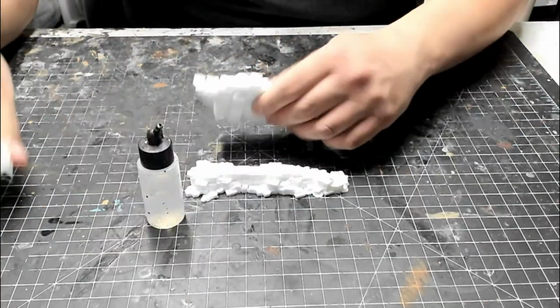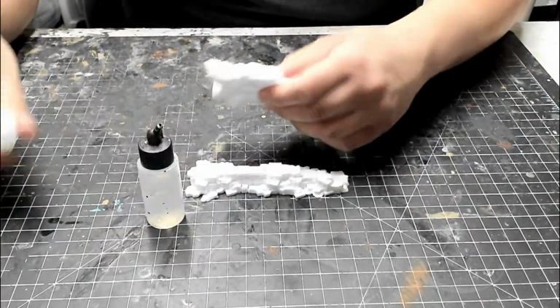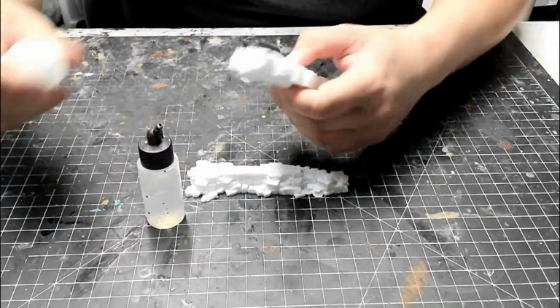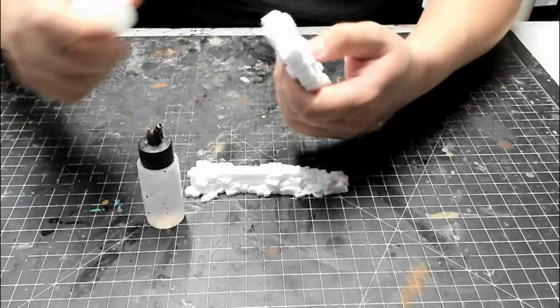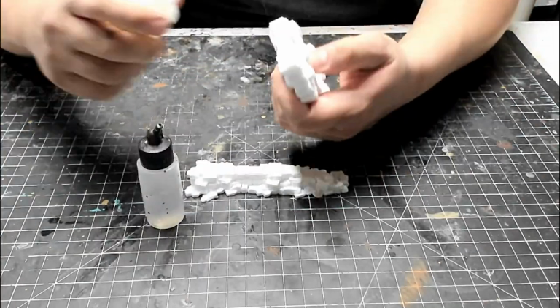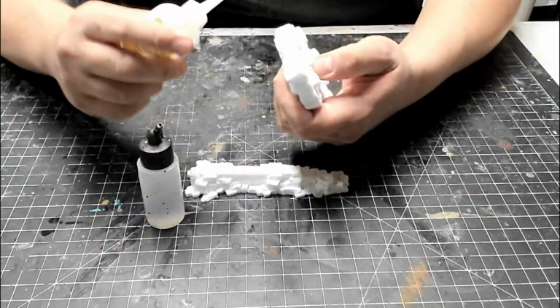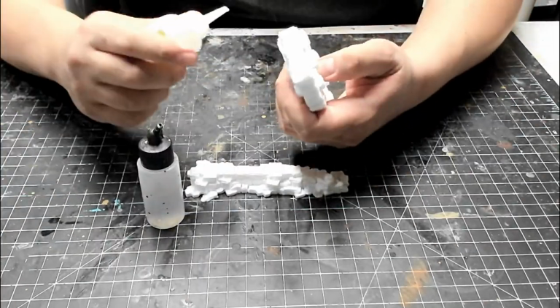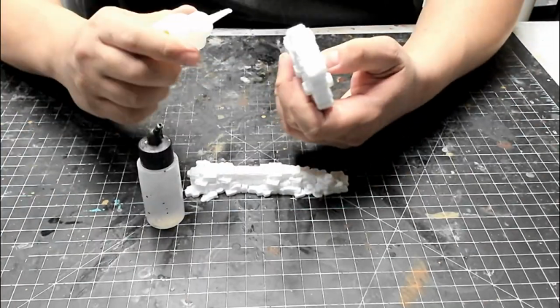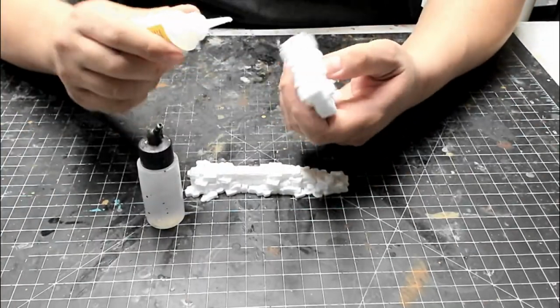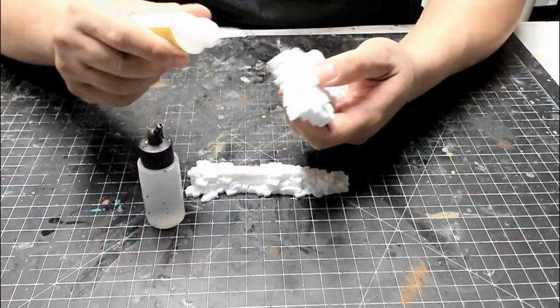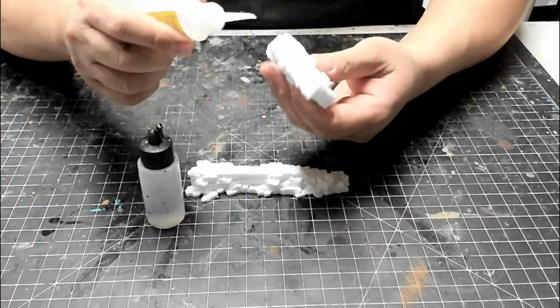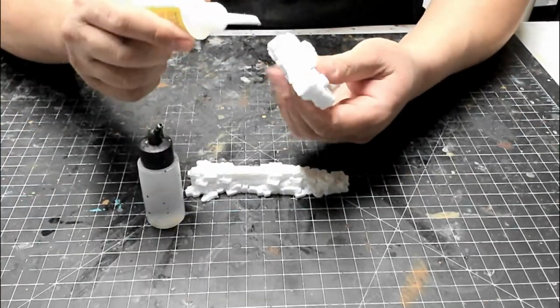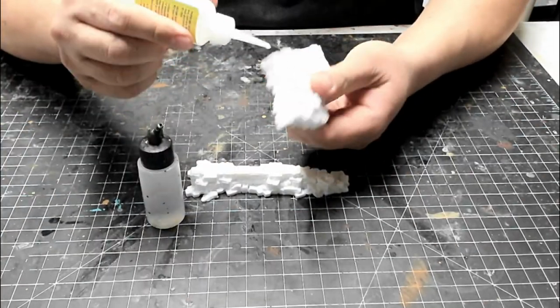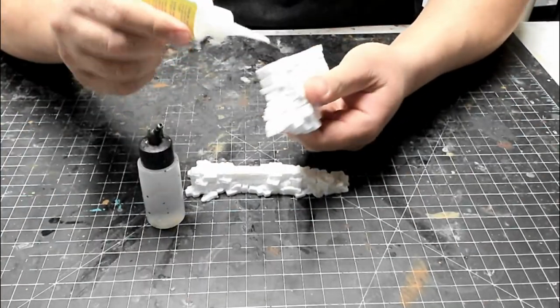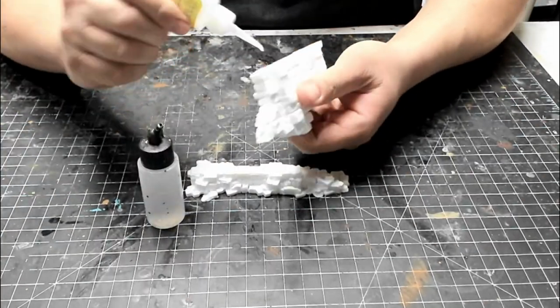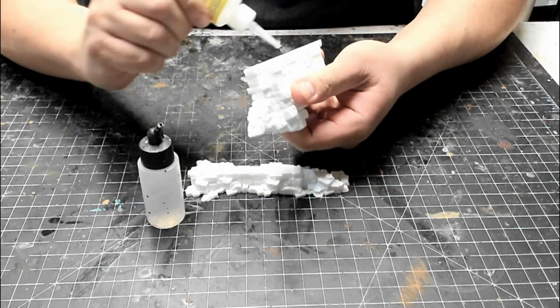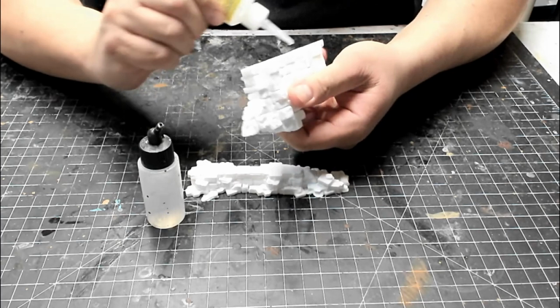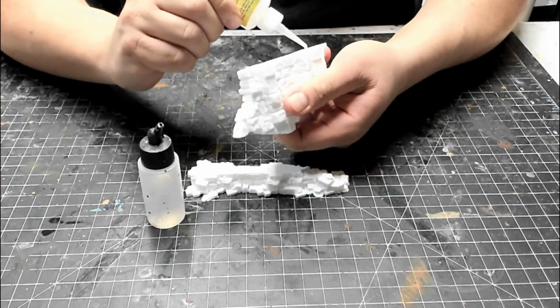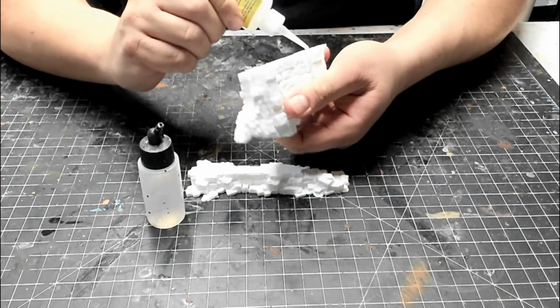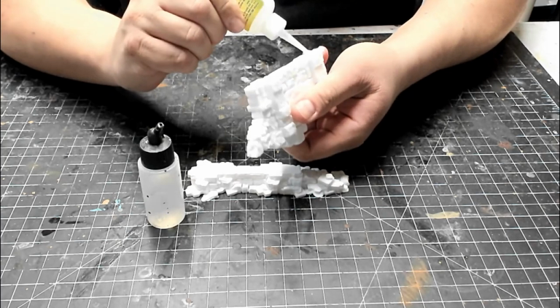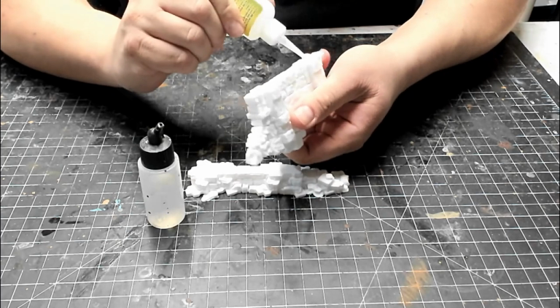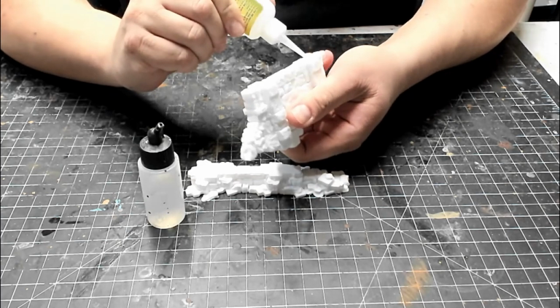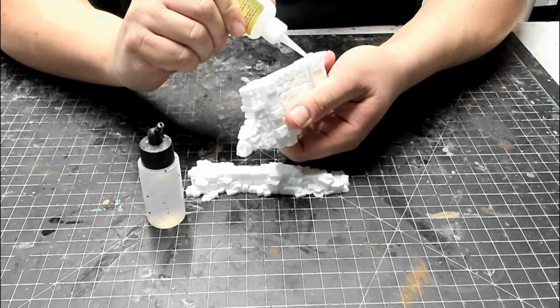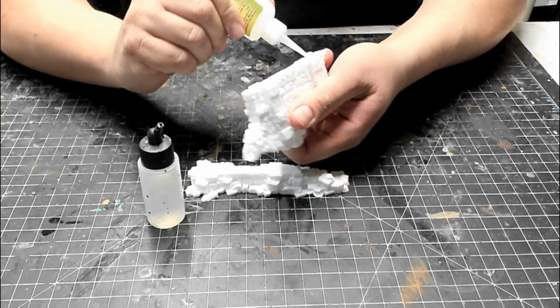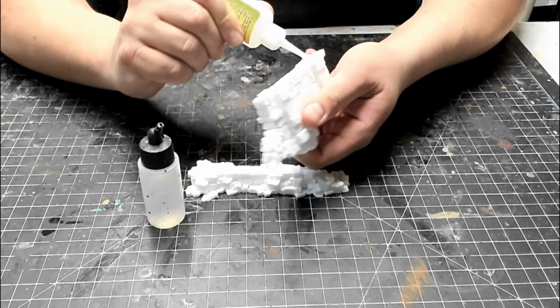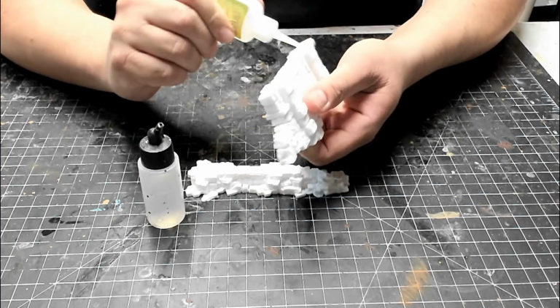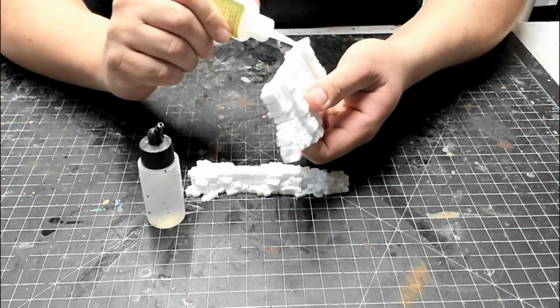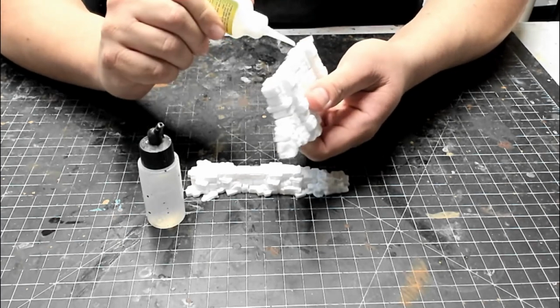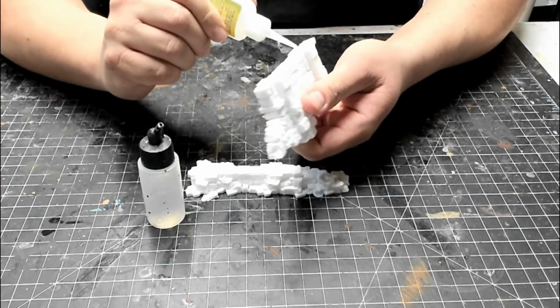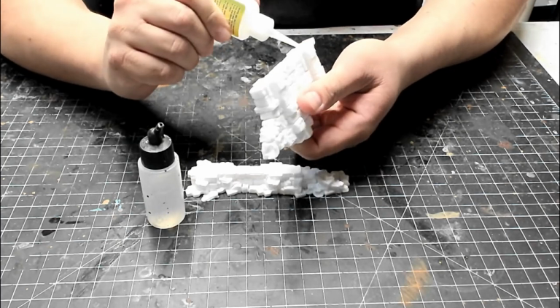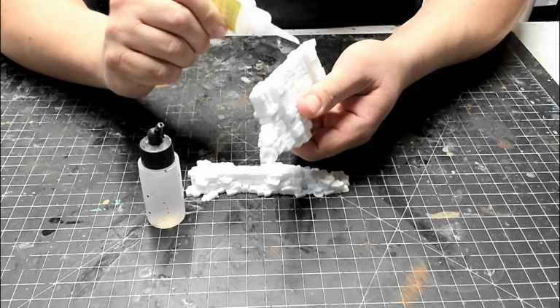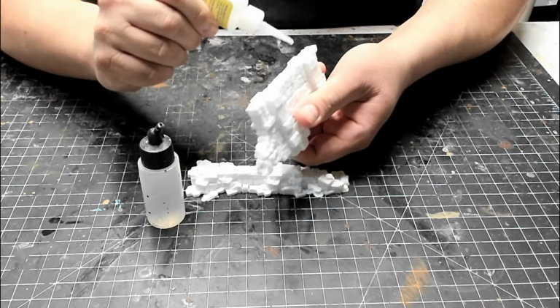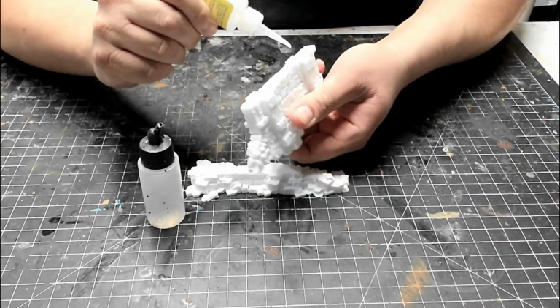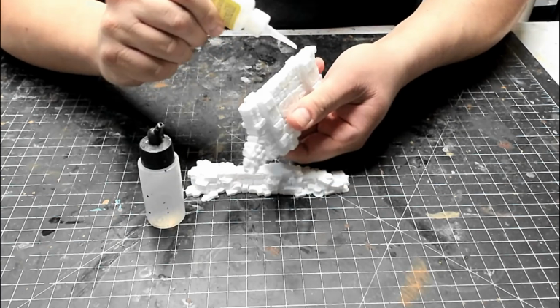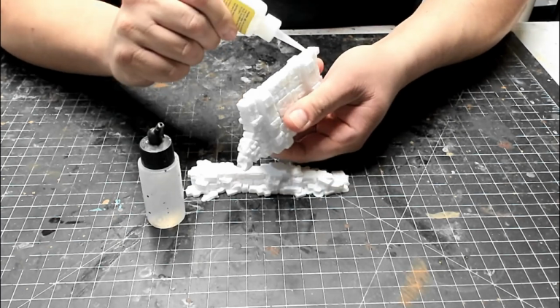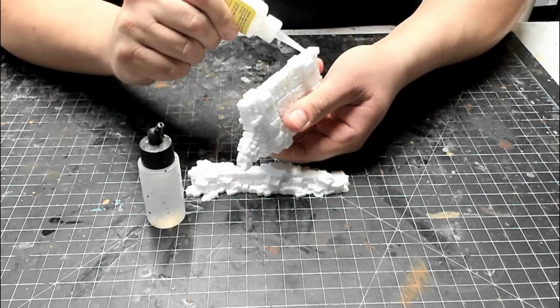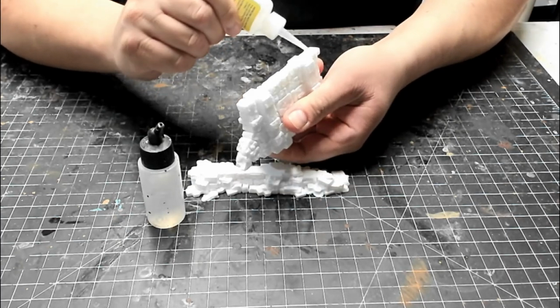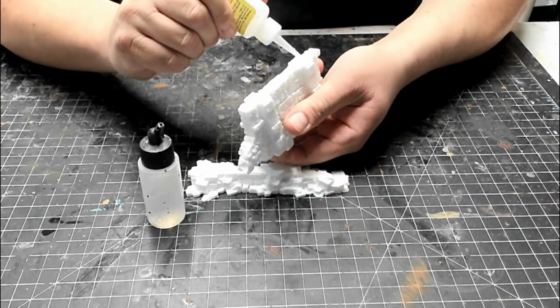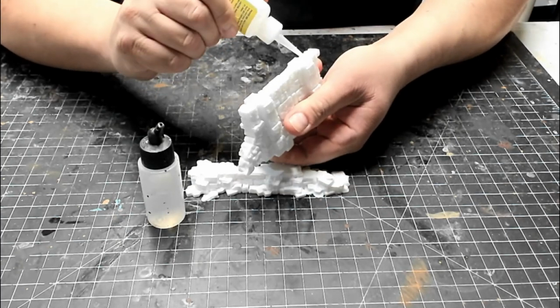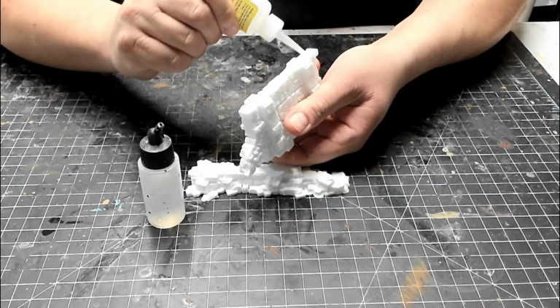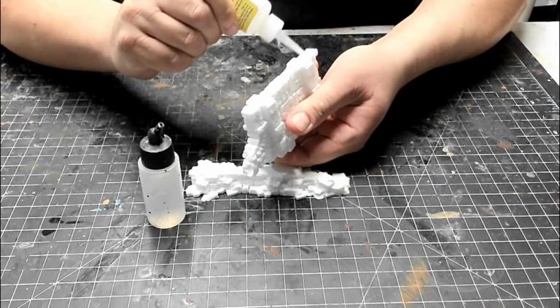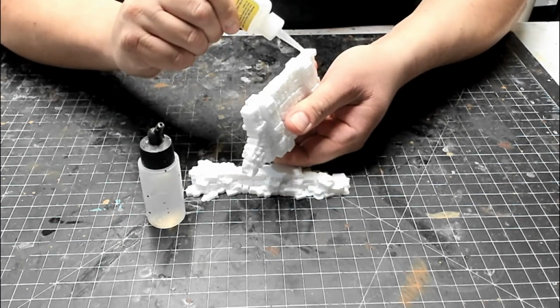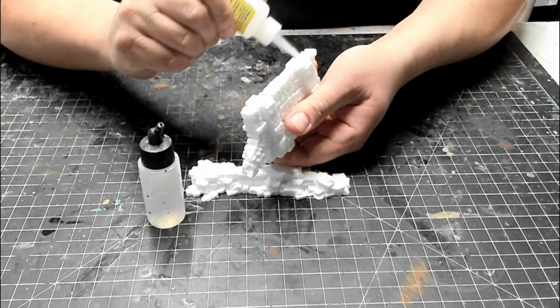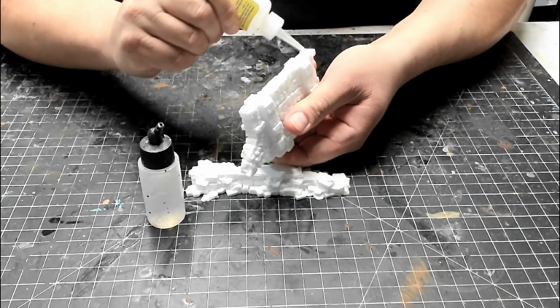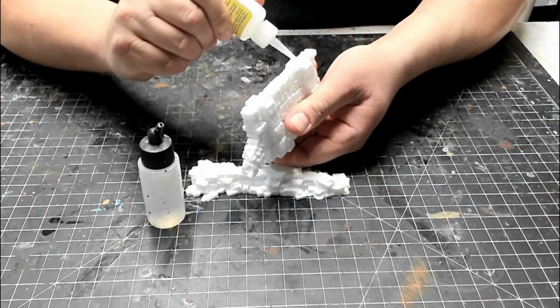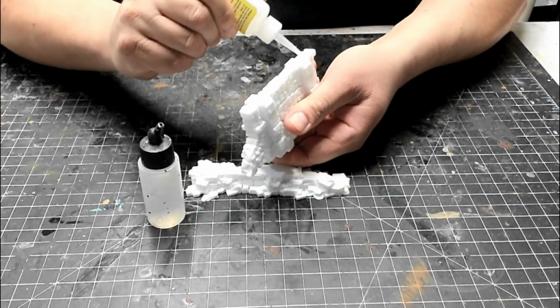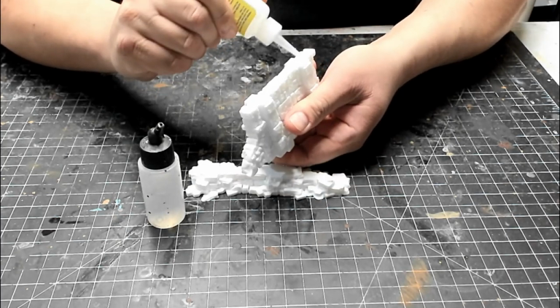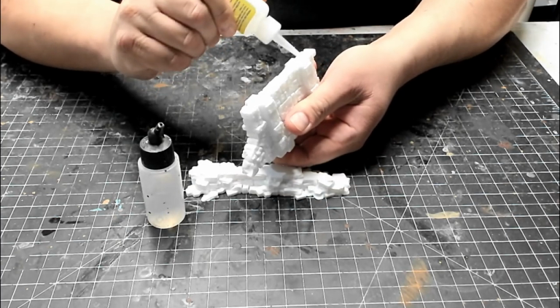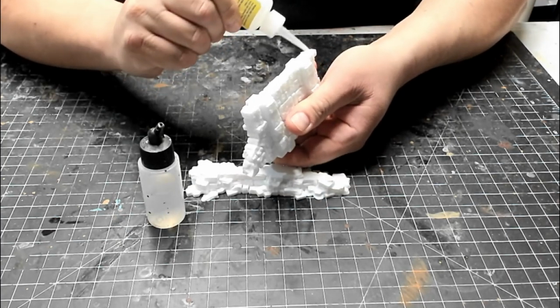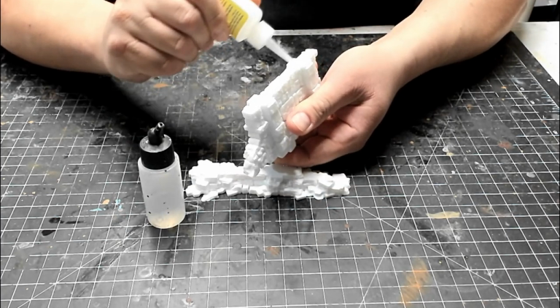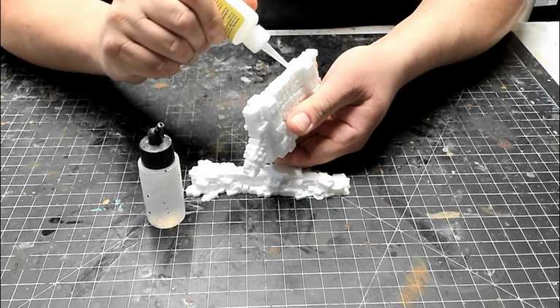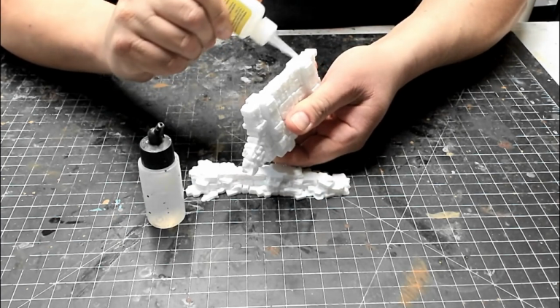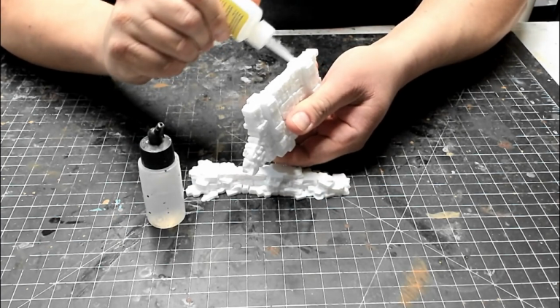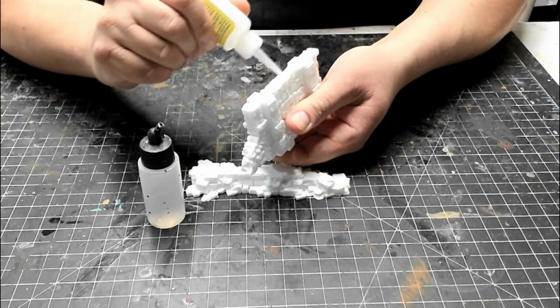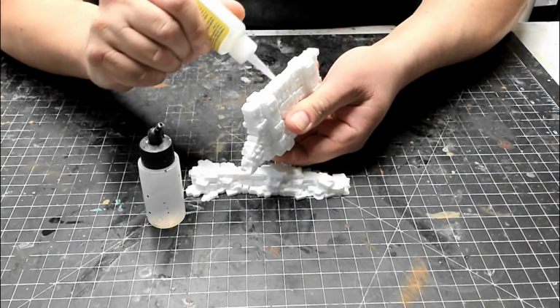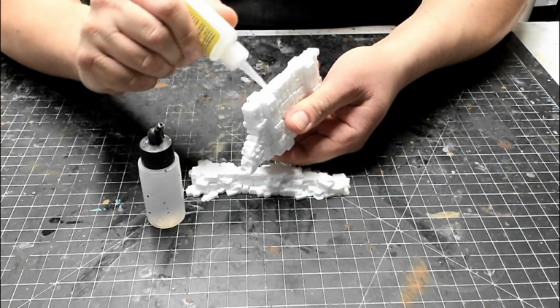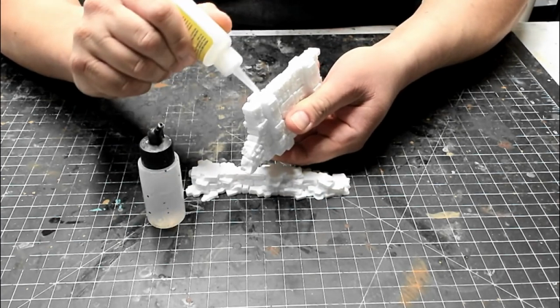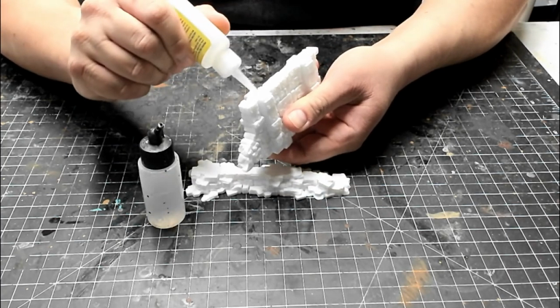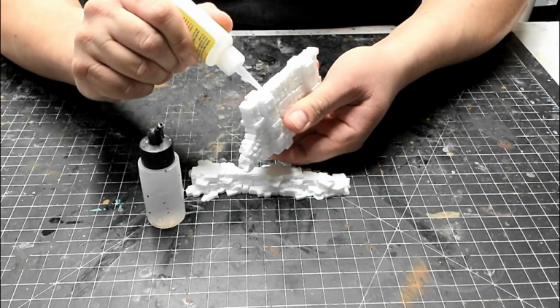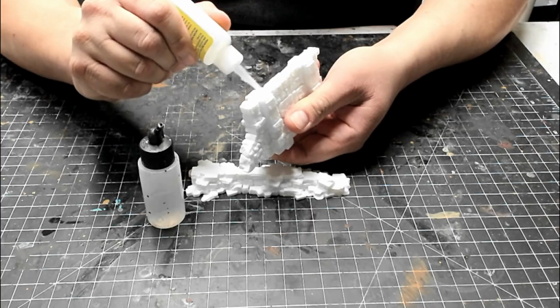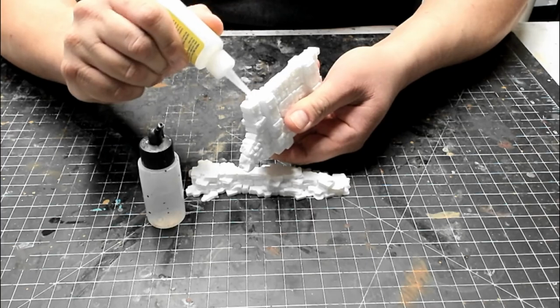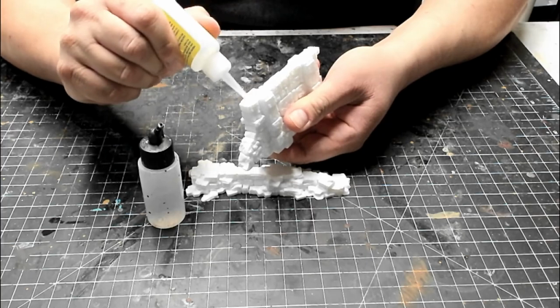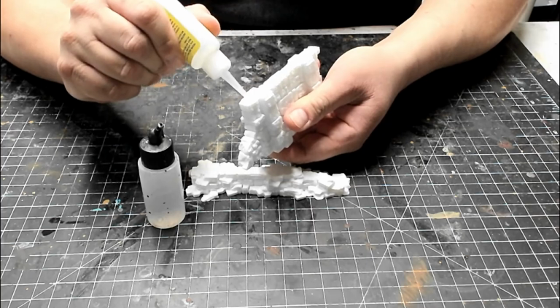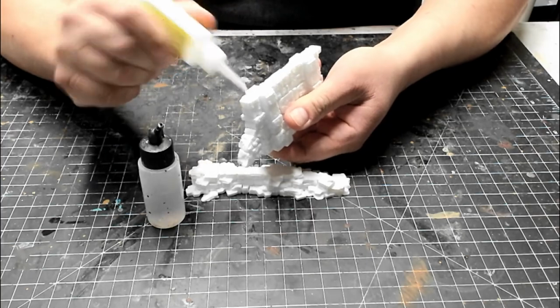Next, apply glue to the bottom of the wall, set it on top of the base, and align it. Again, use accelerator if necessary.